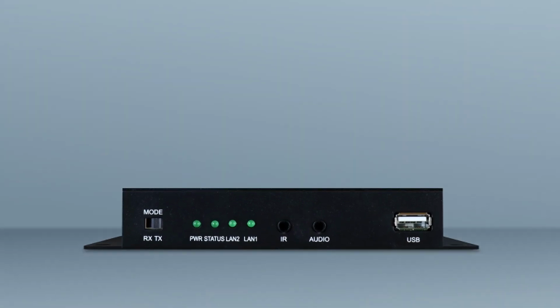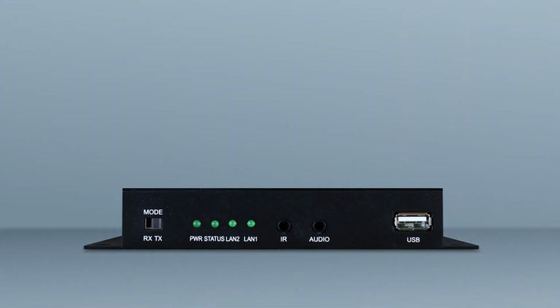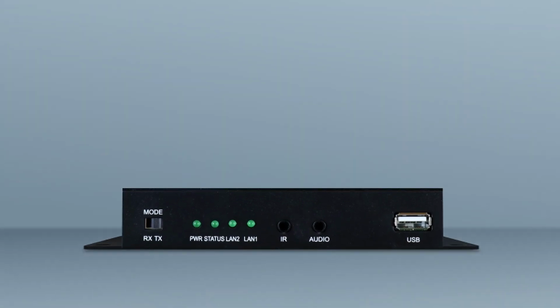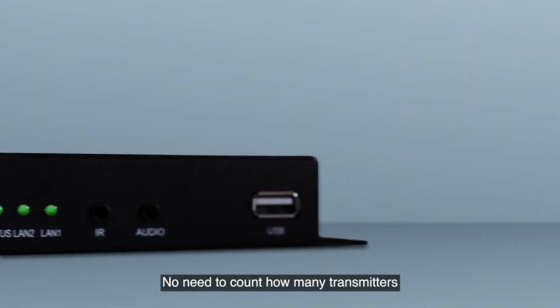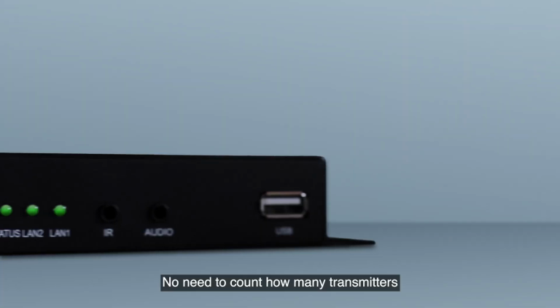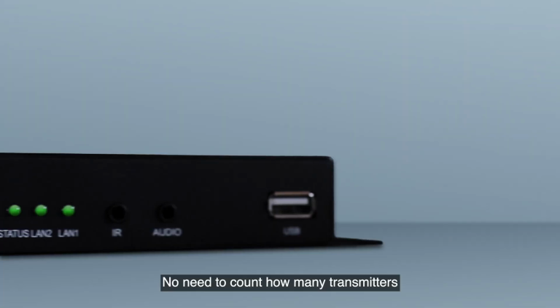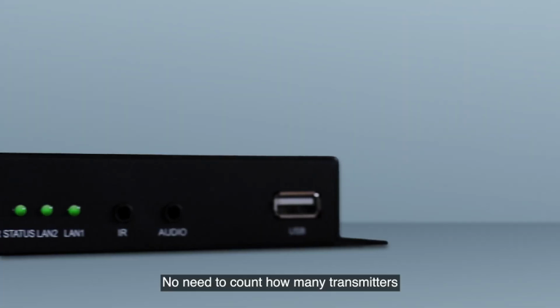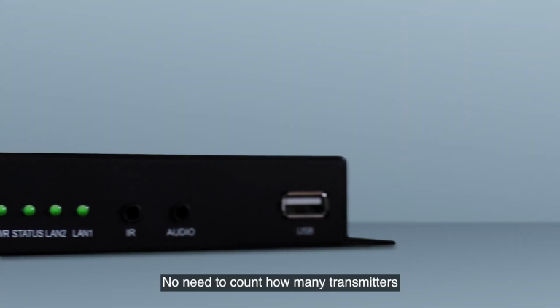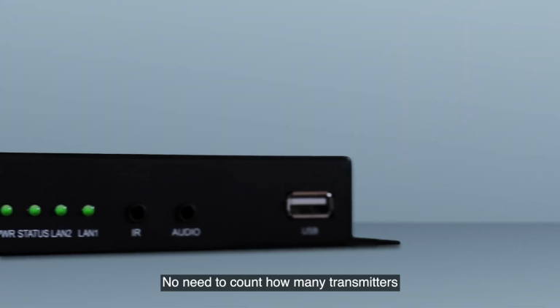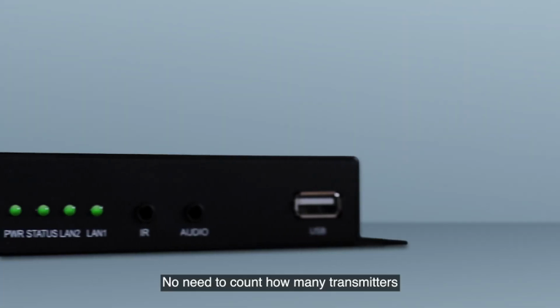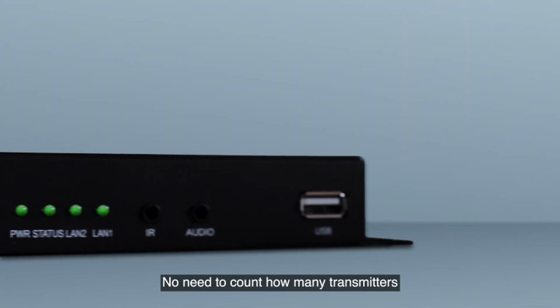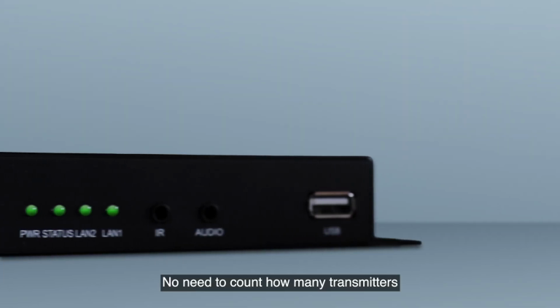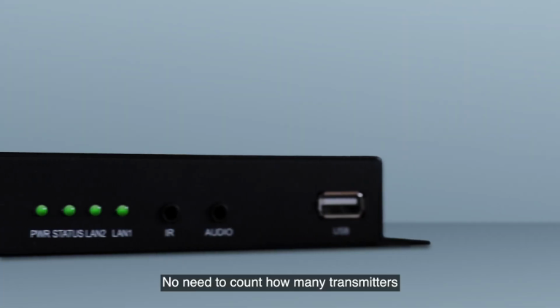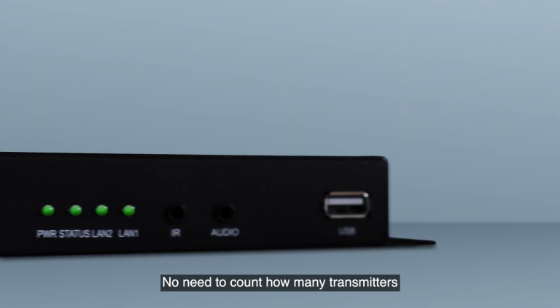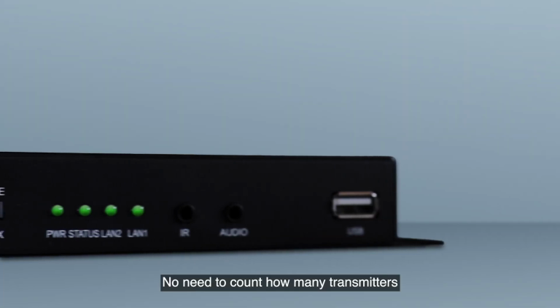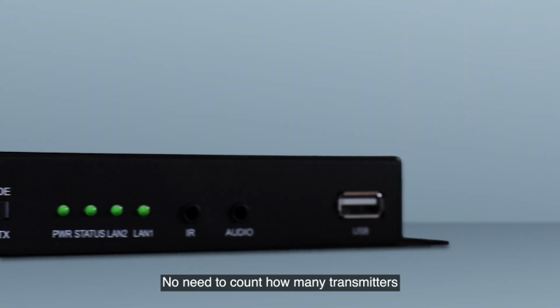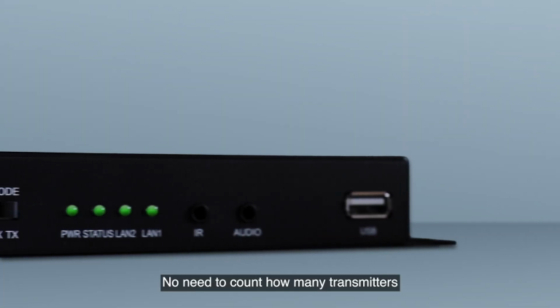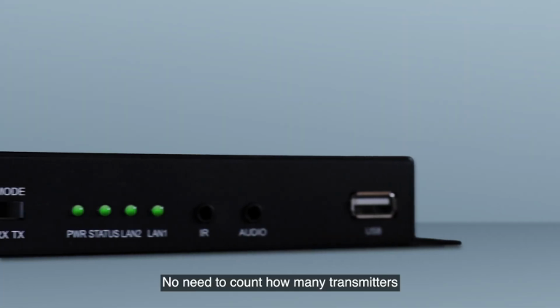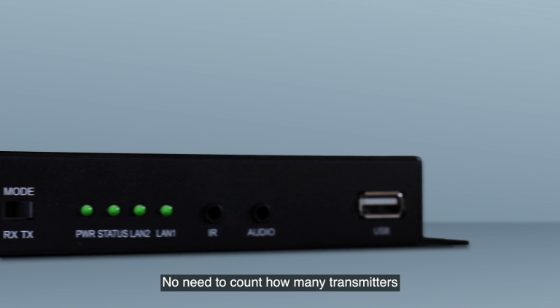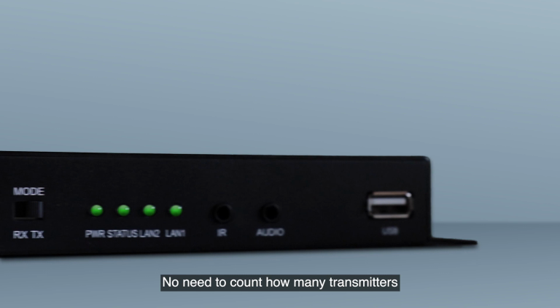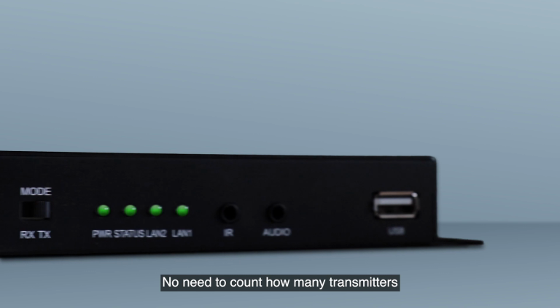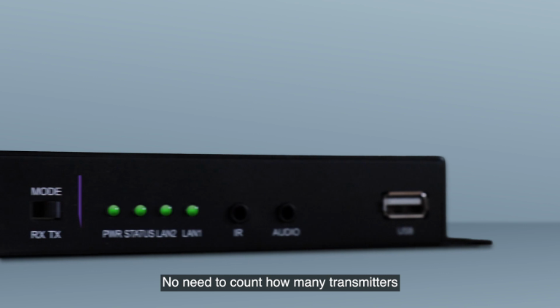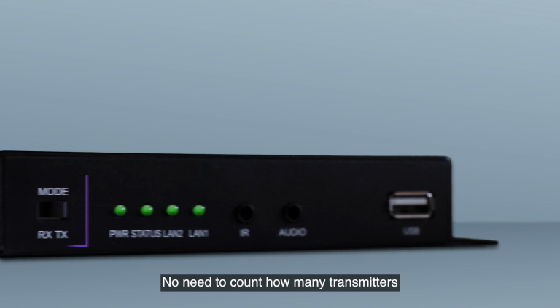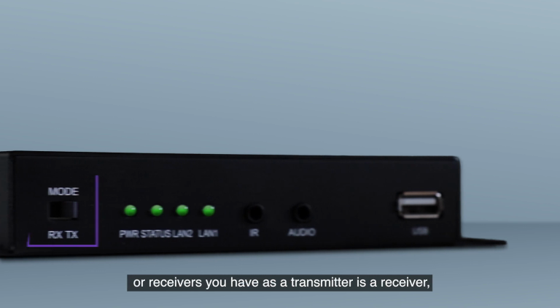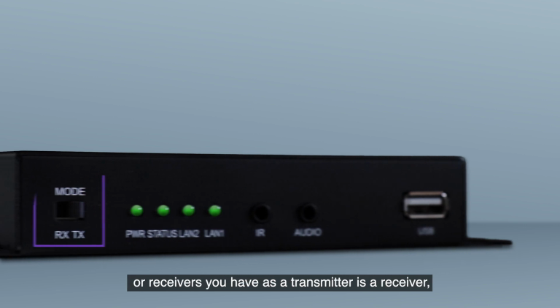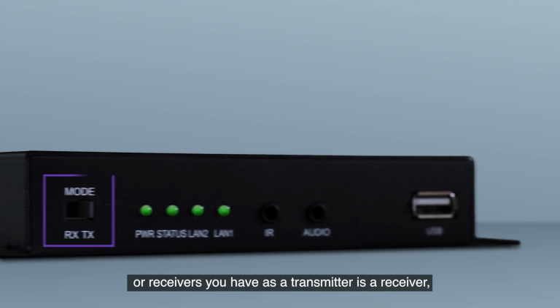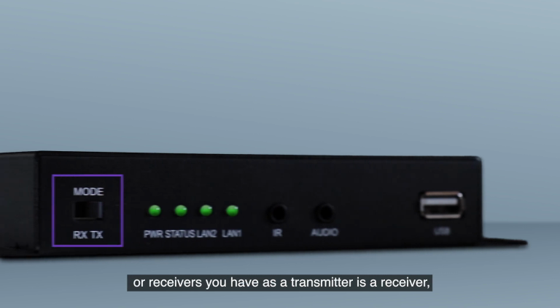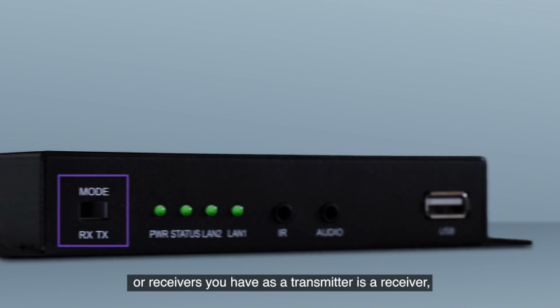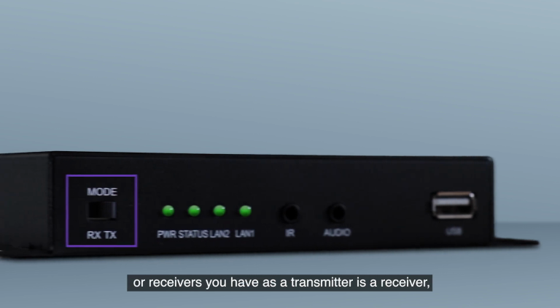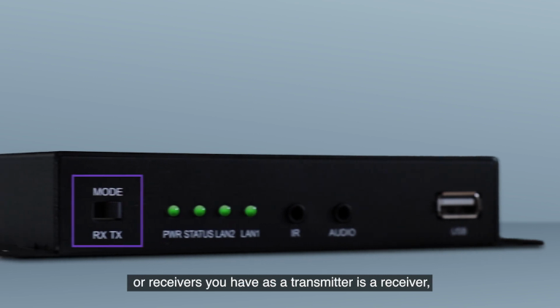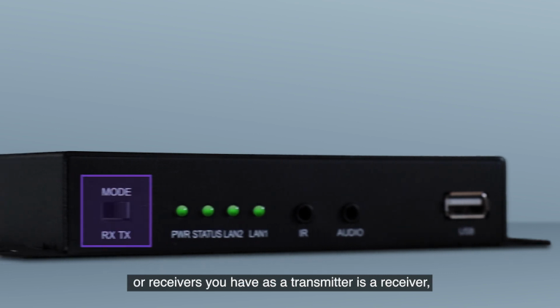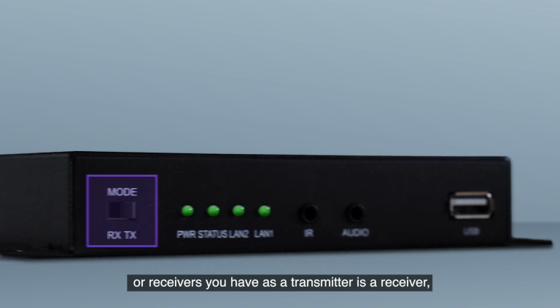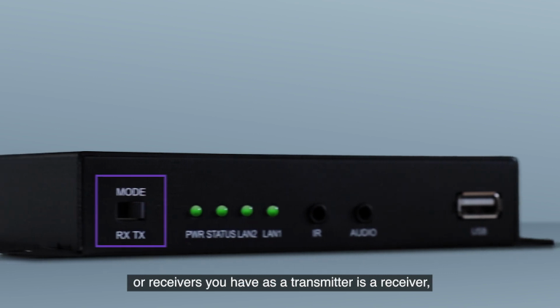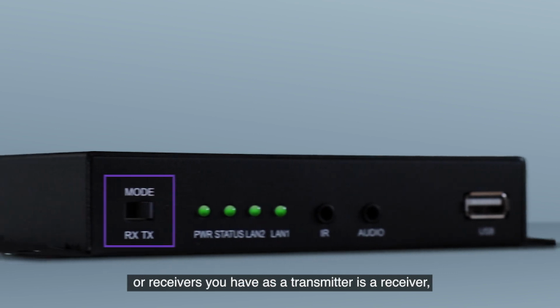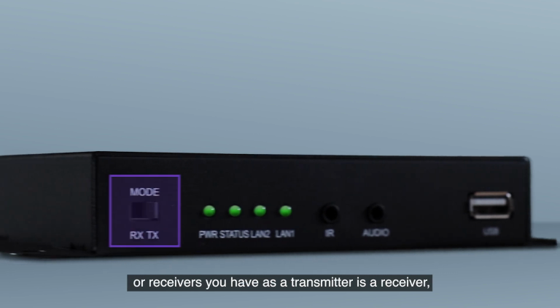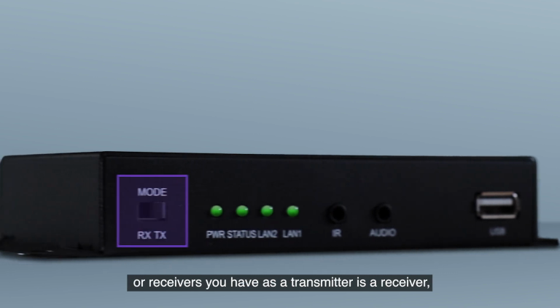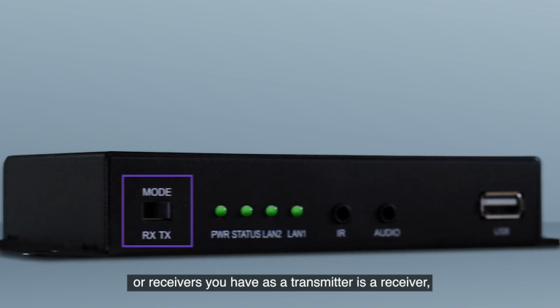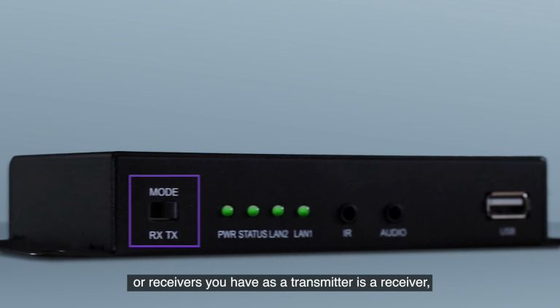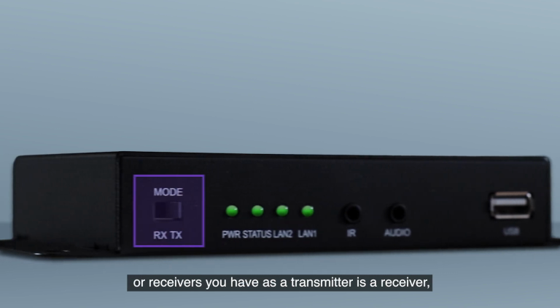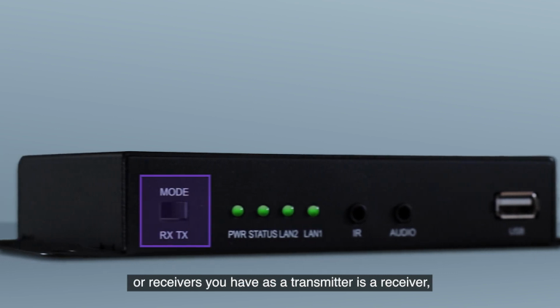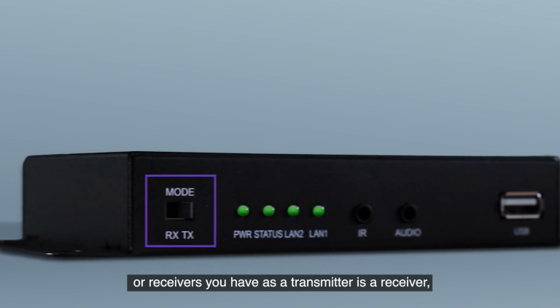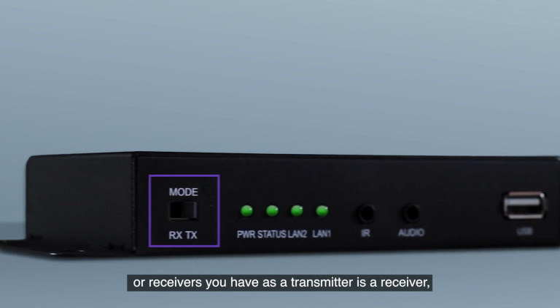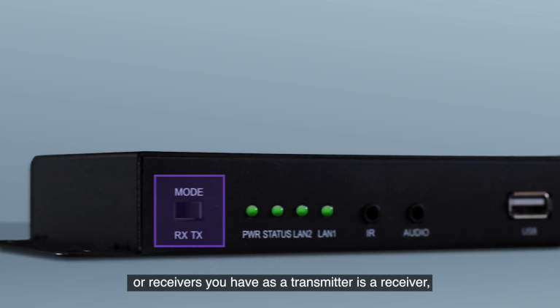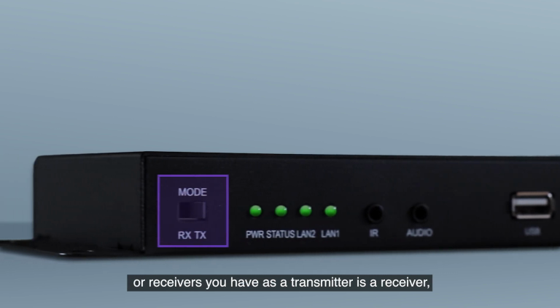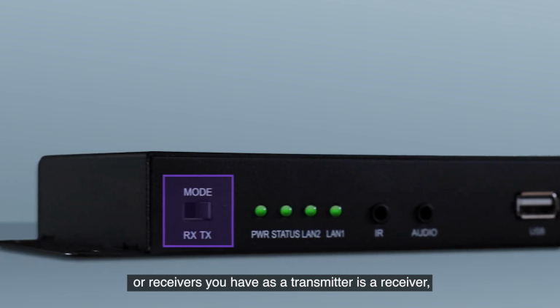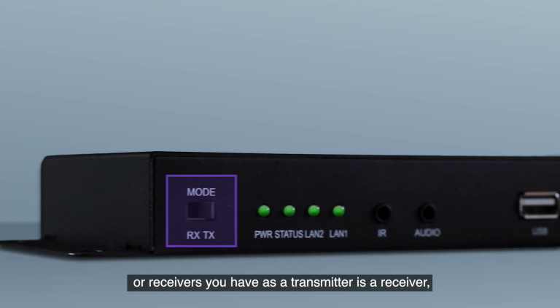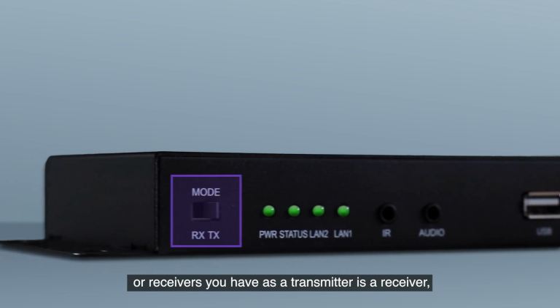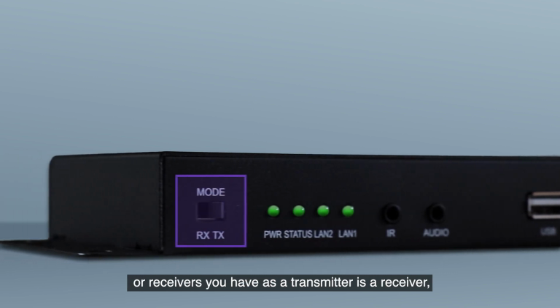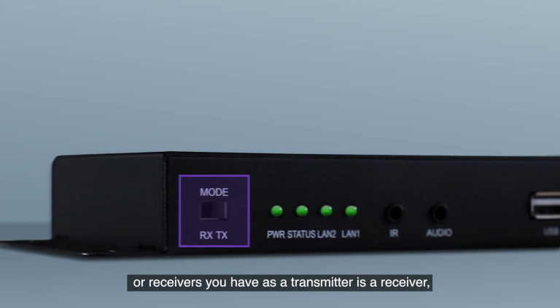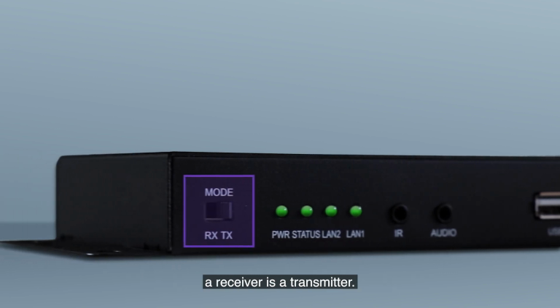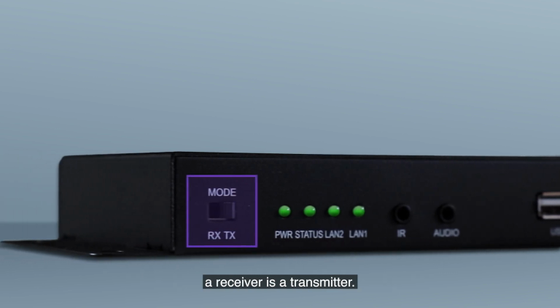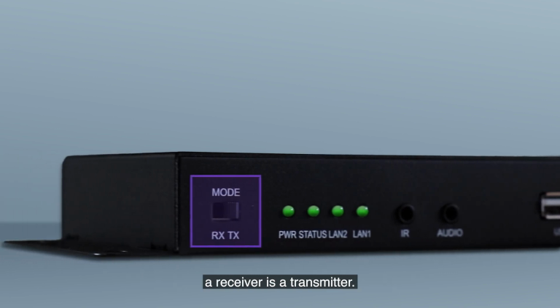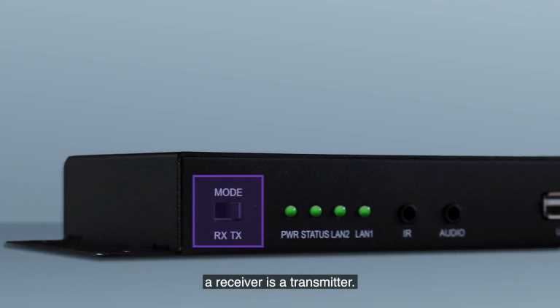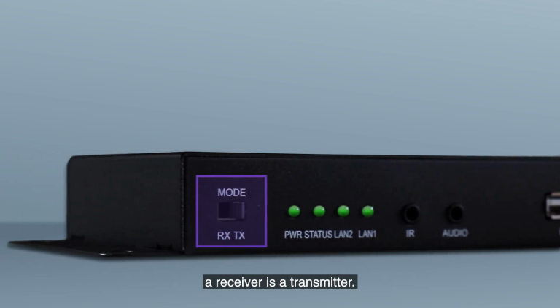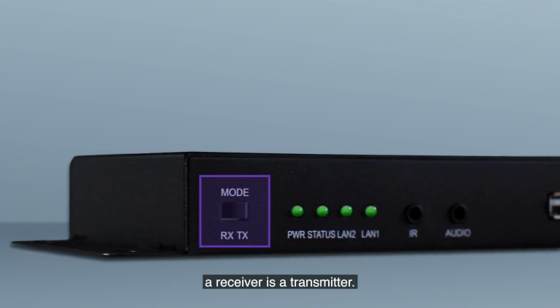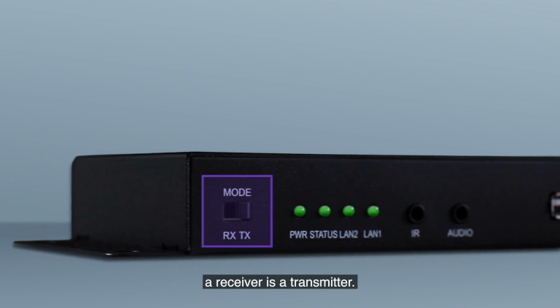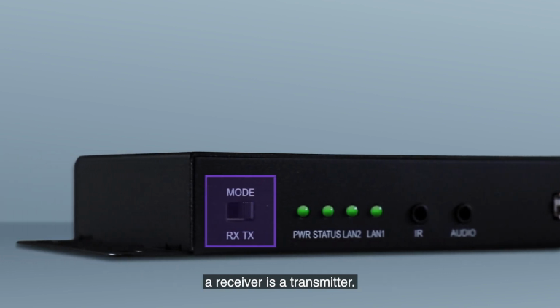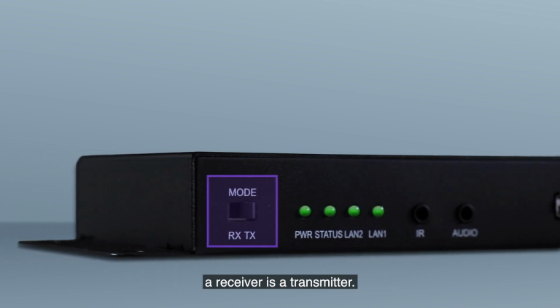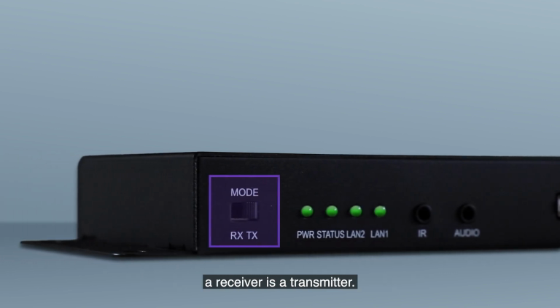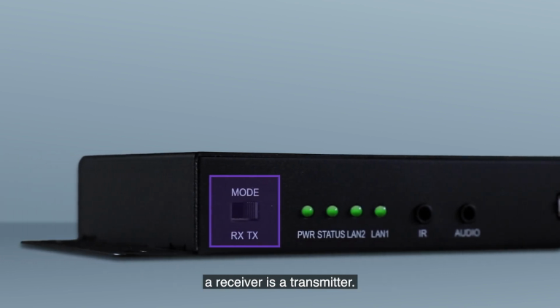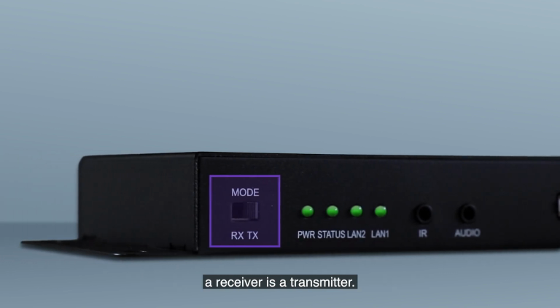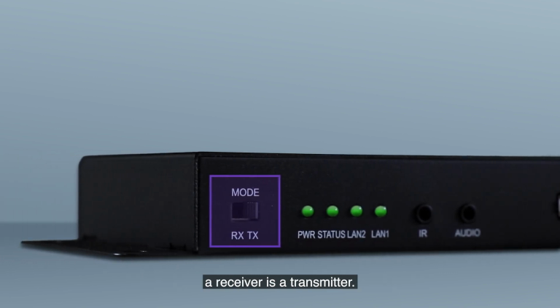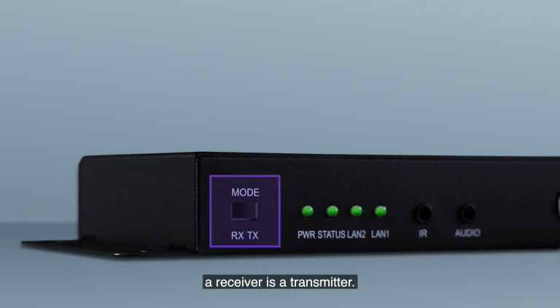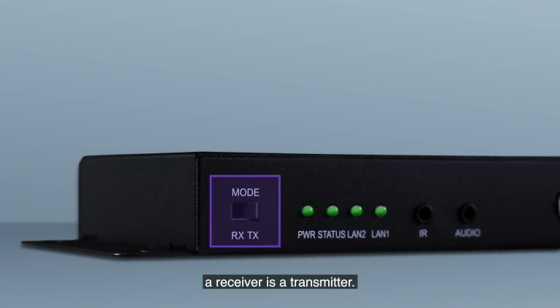No need to count how many transmitters or receivers you have, as a transmitter is a receiver, or a receiver is a transmitter.